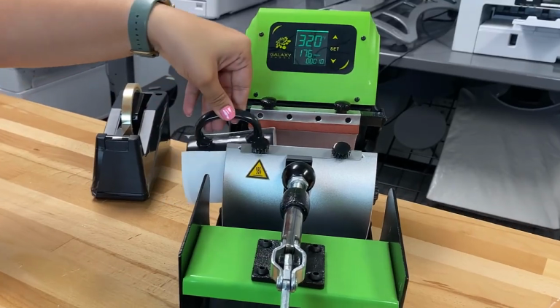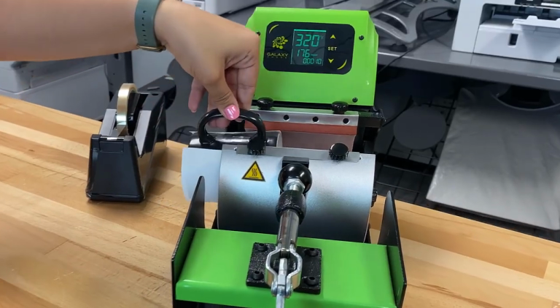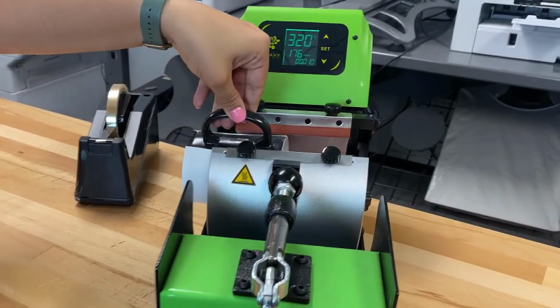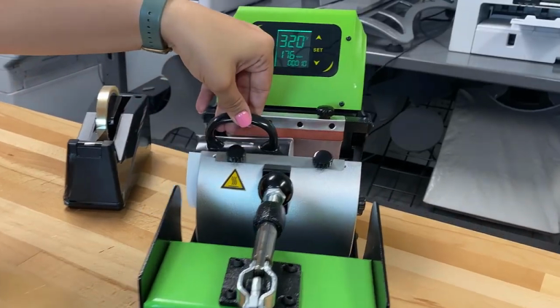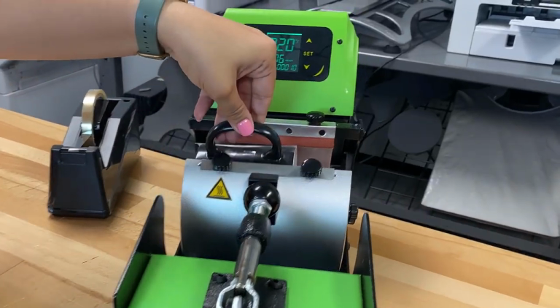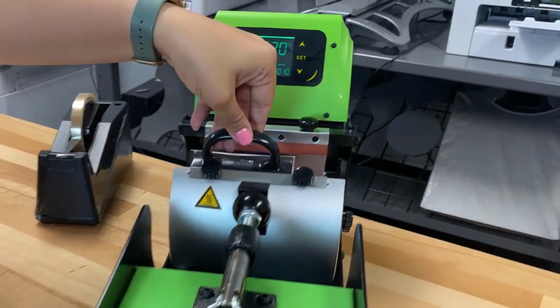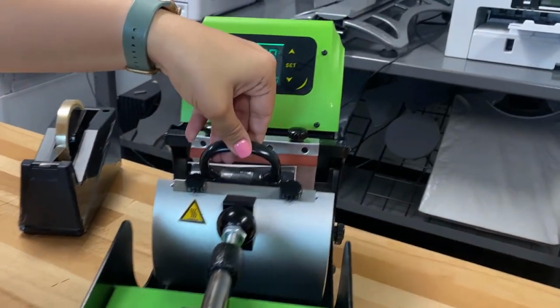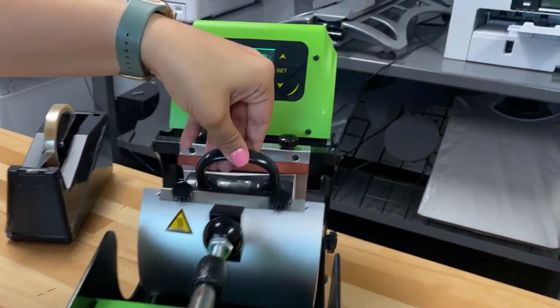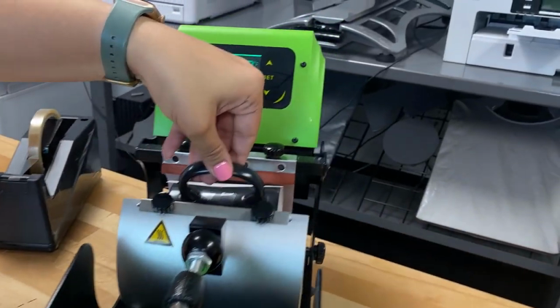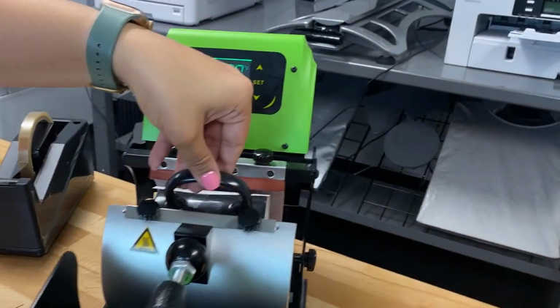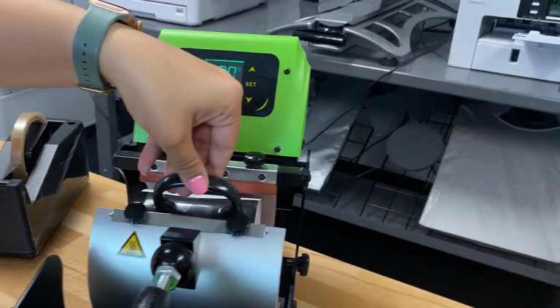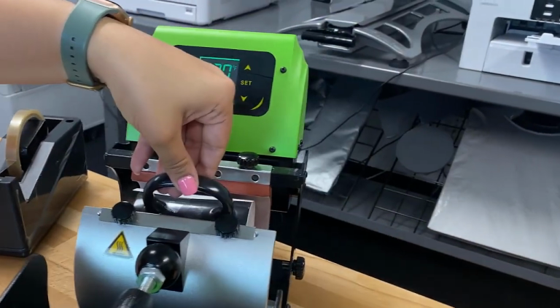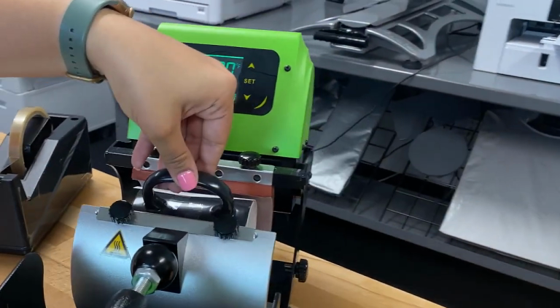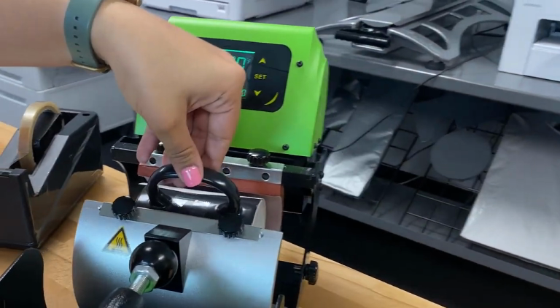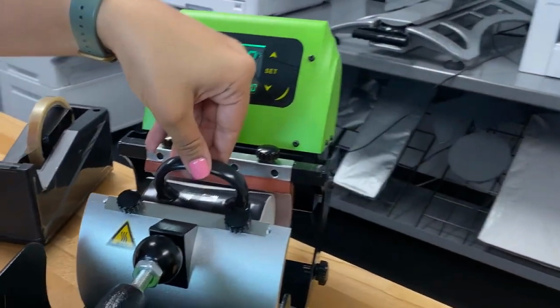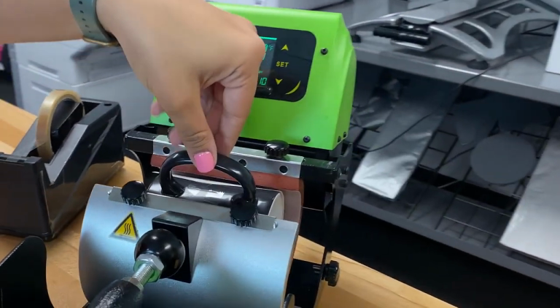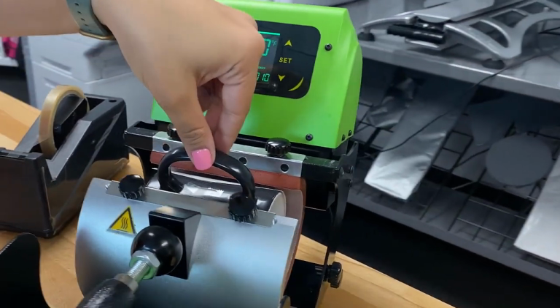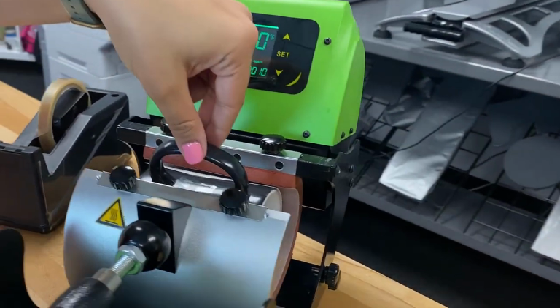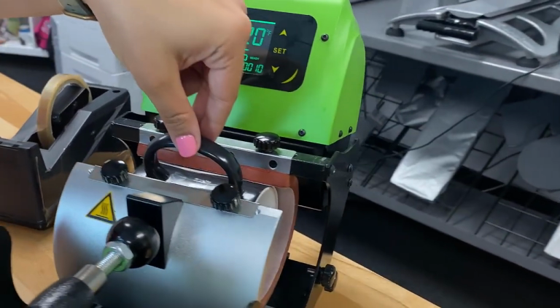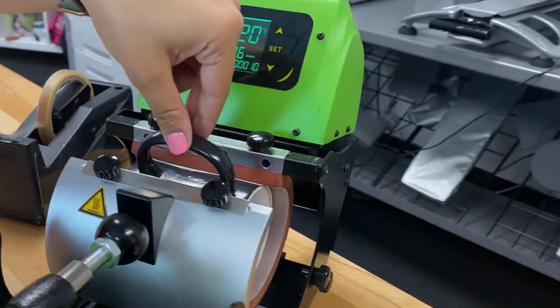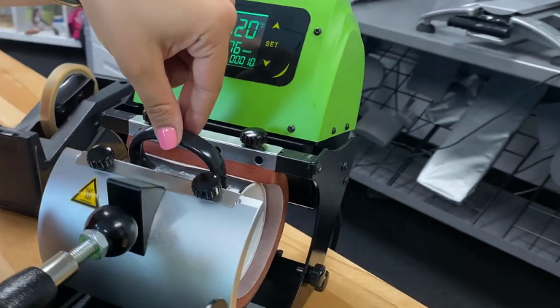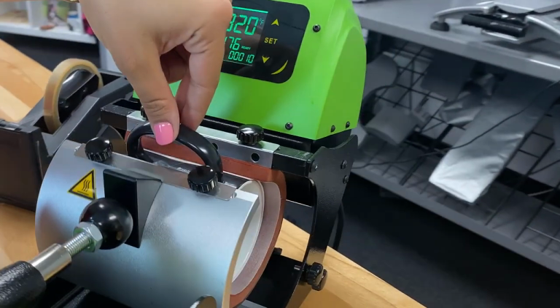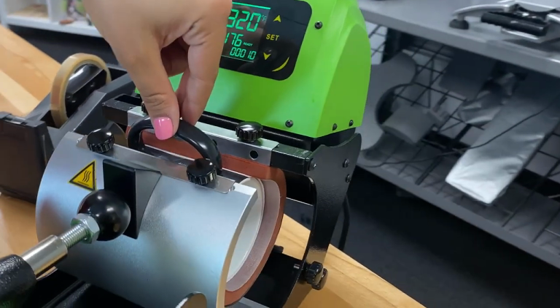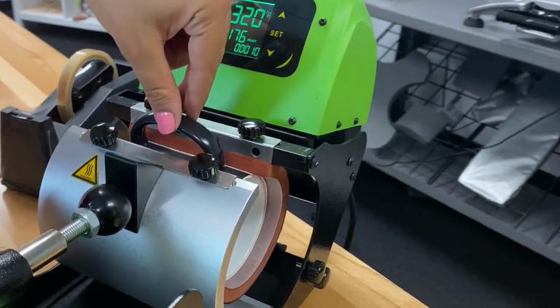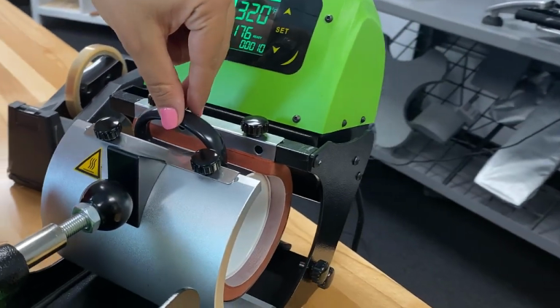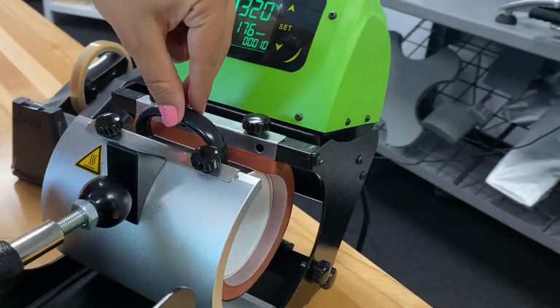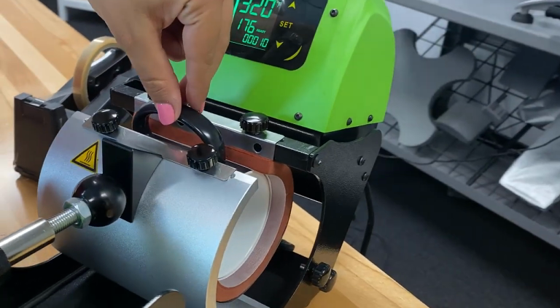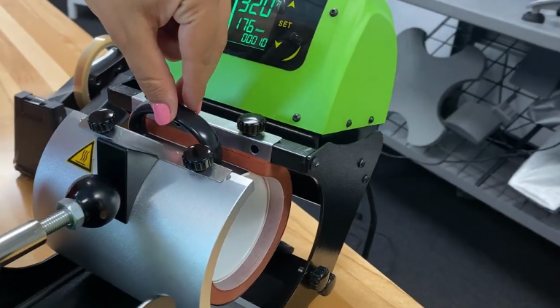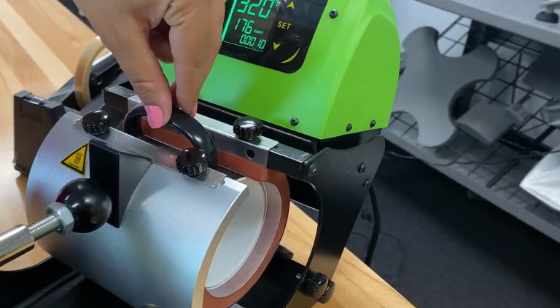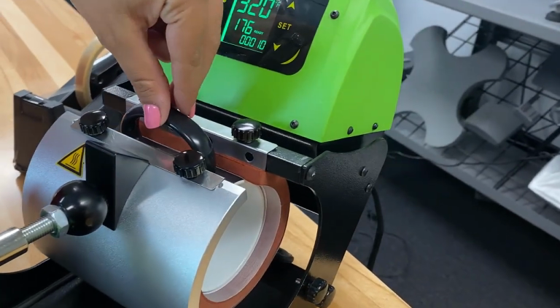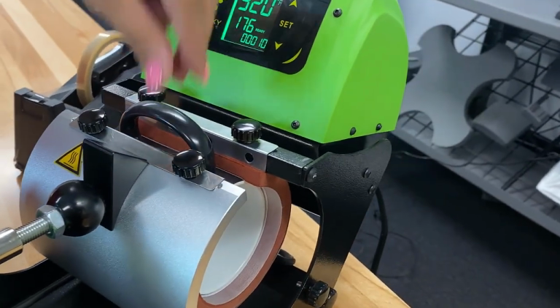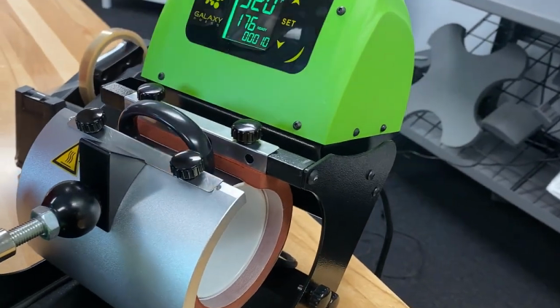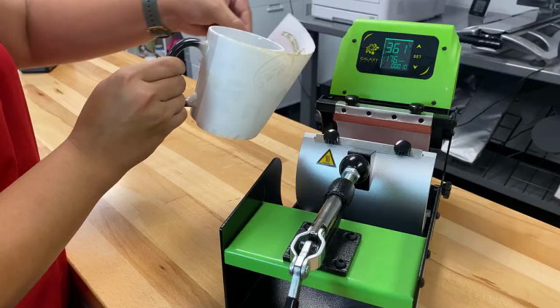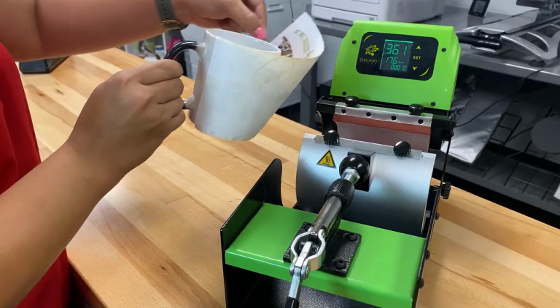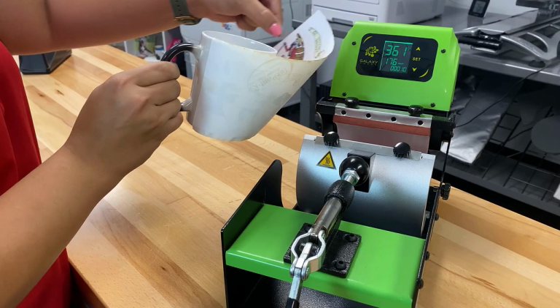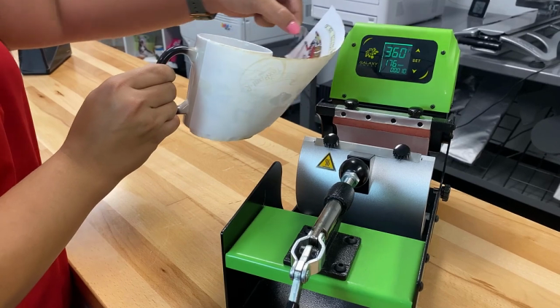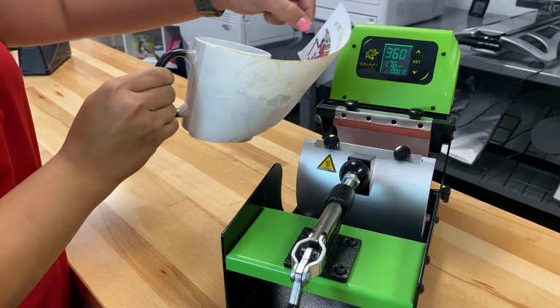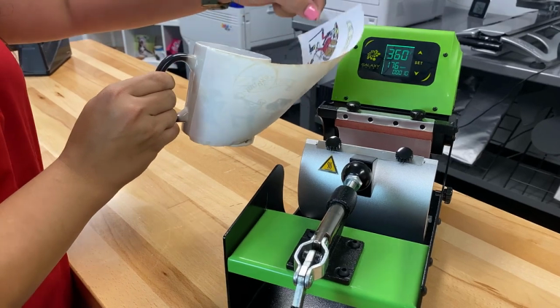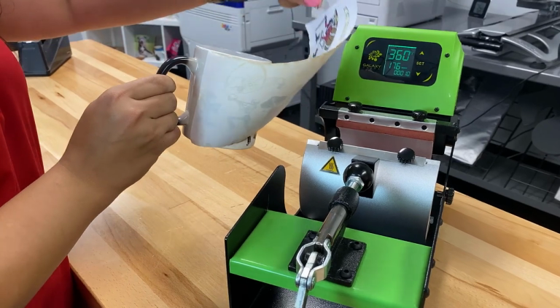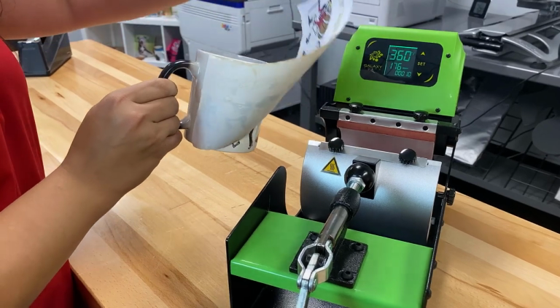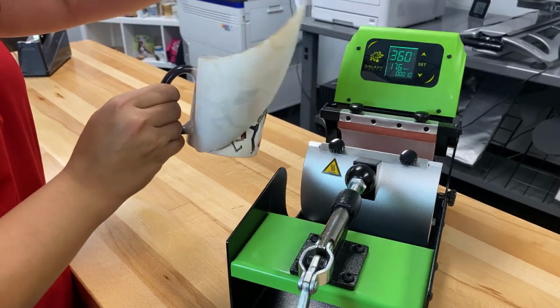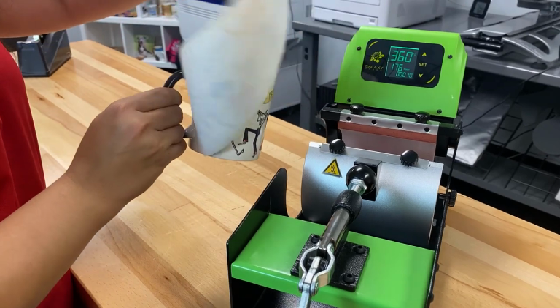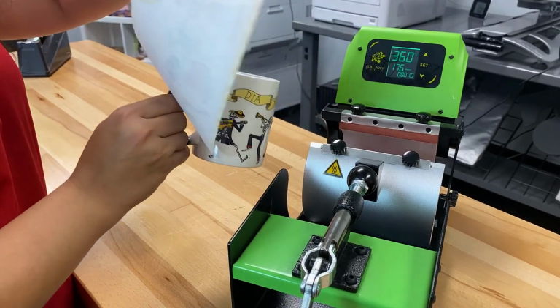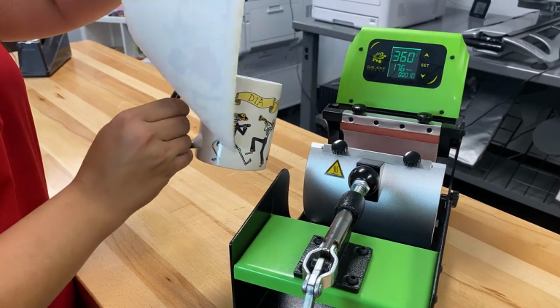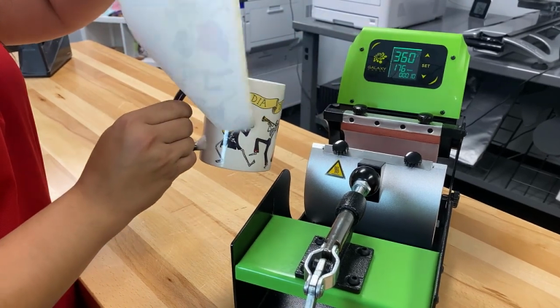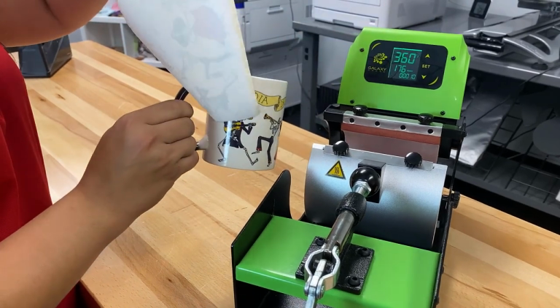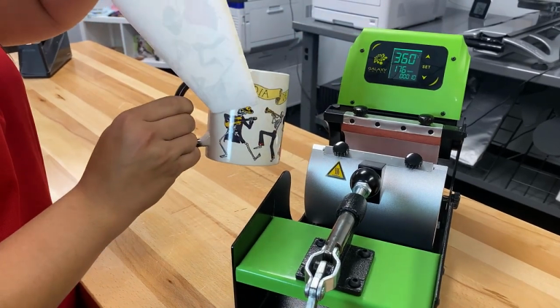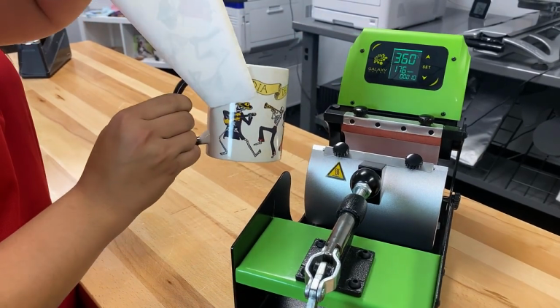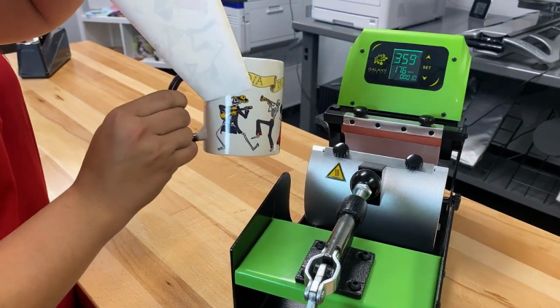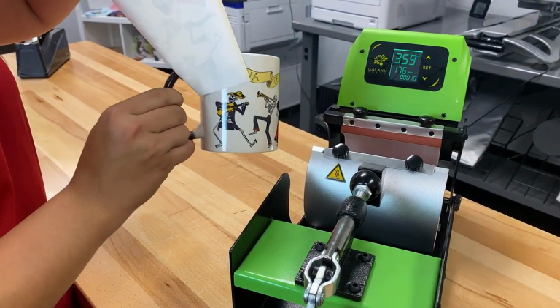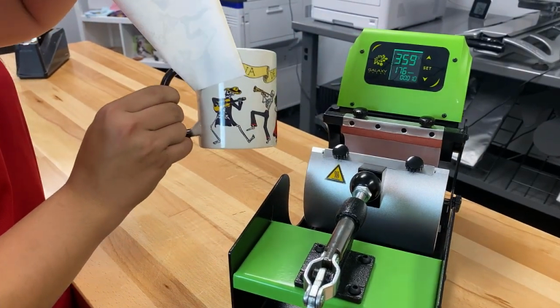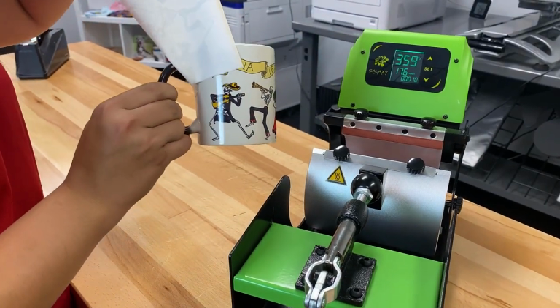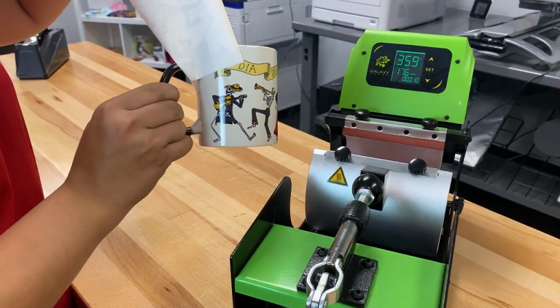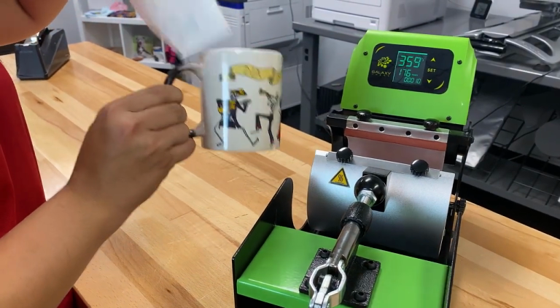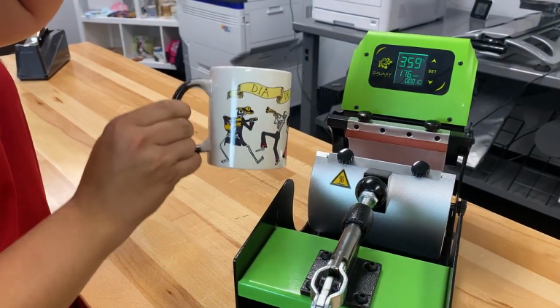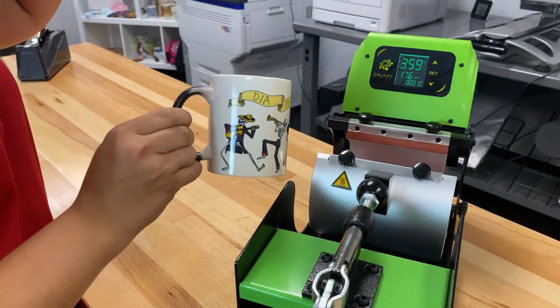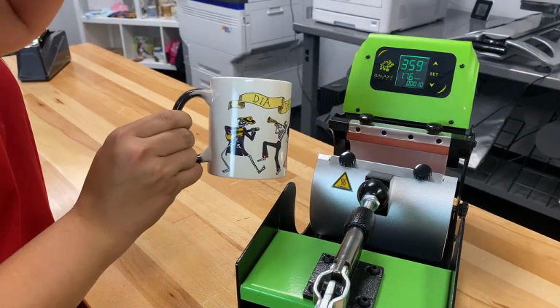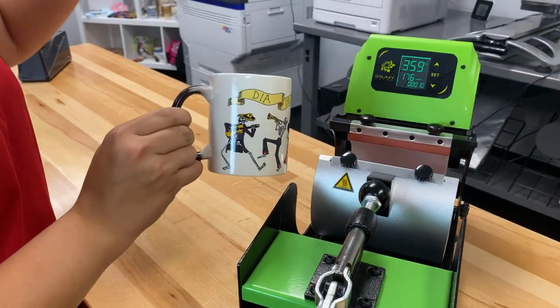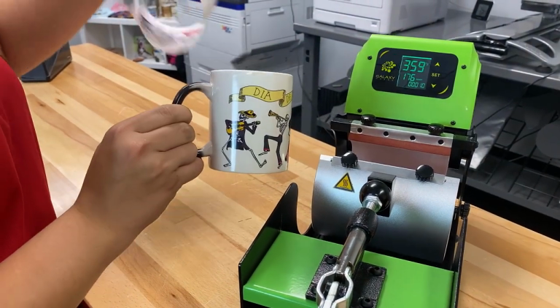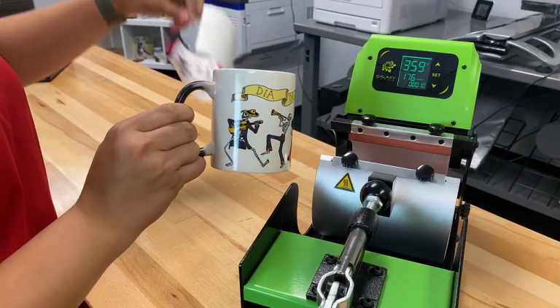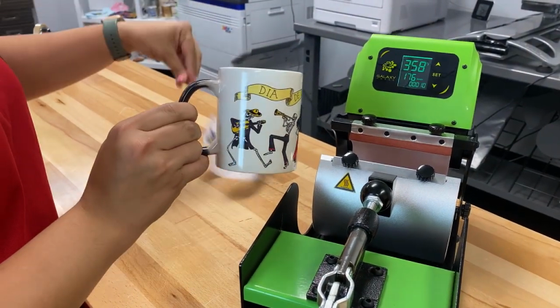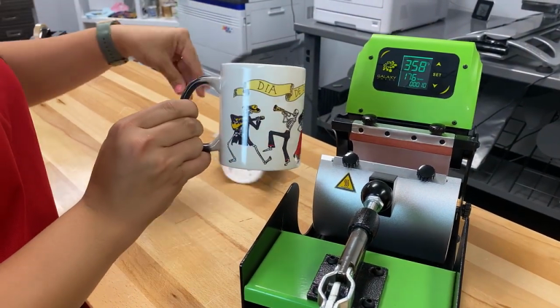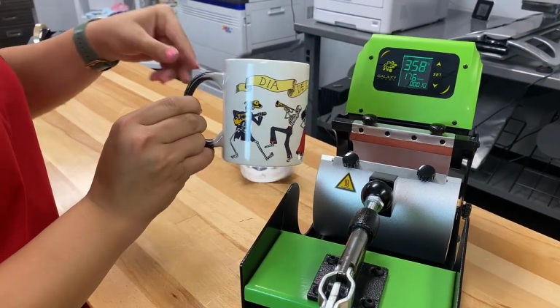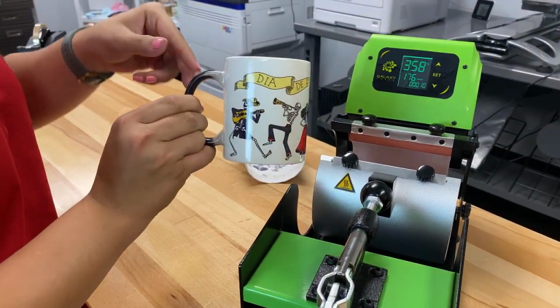You're then going to stick it in the heat press, and then carefully remove your transfer, and the cup is complete.